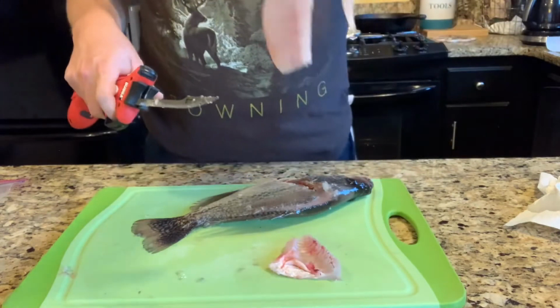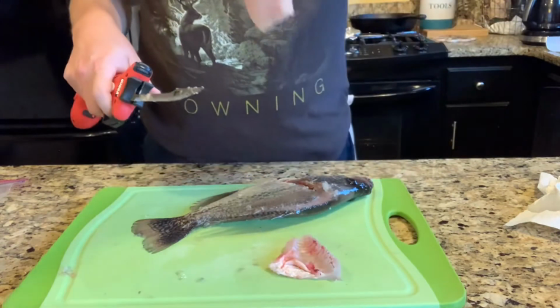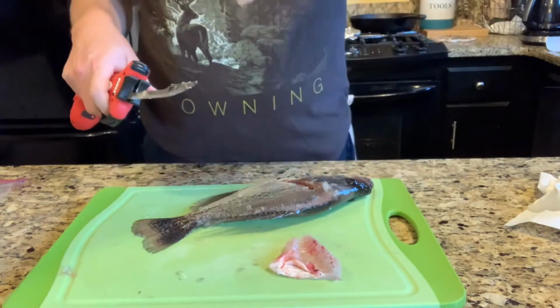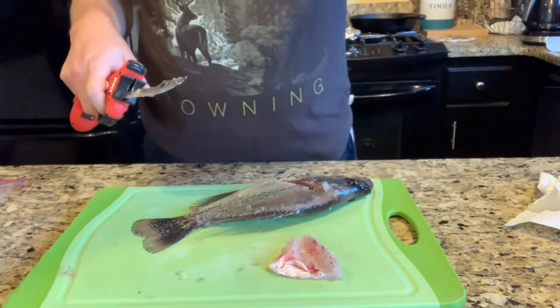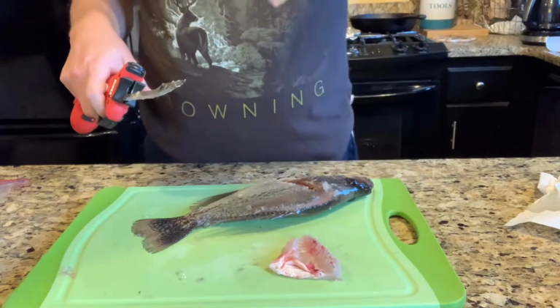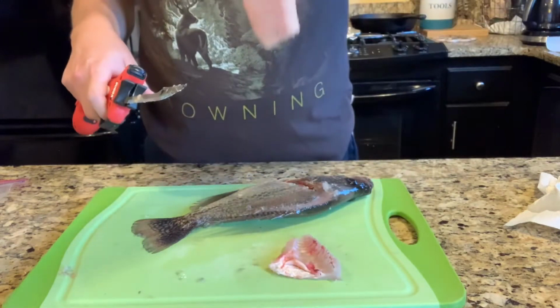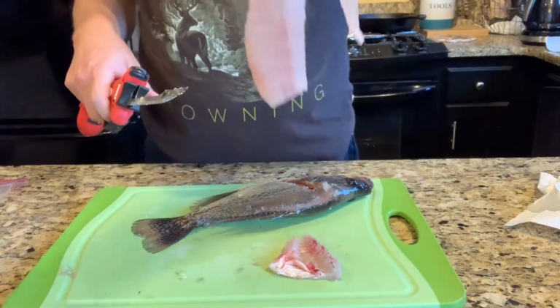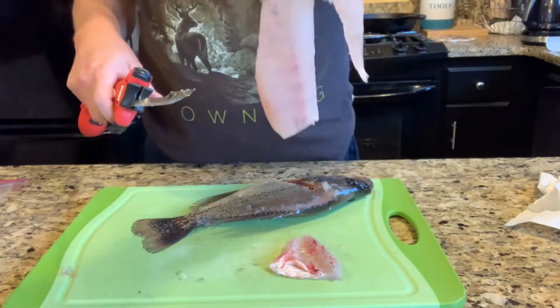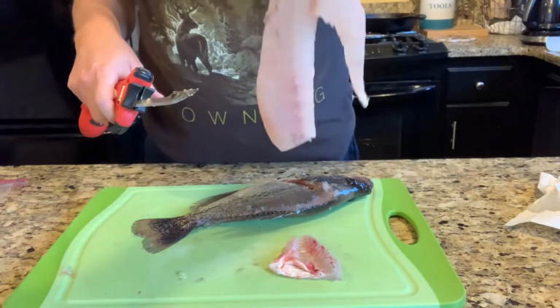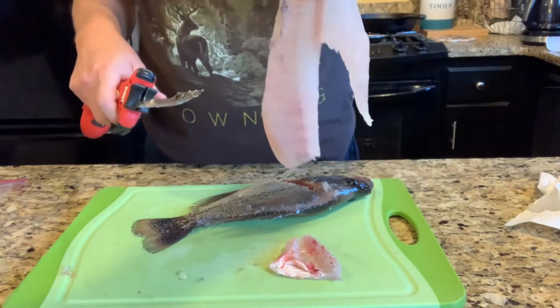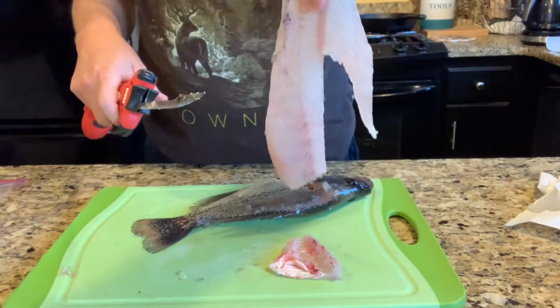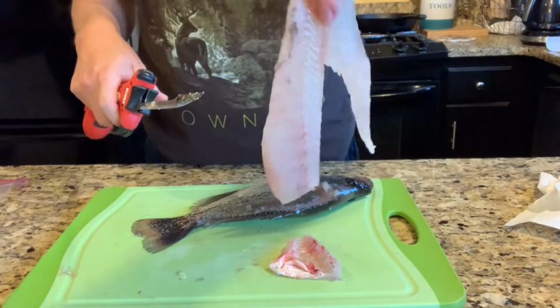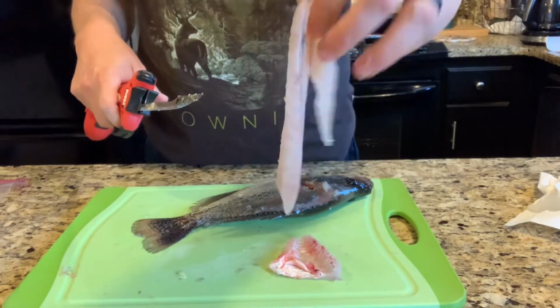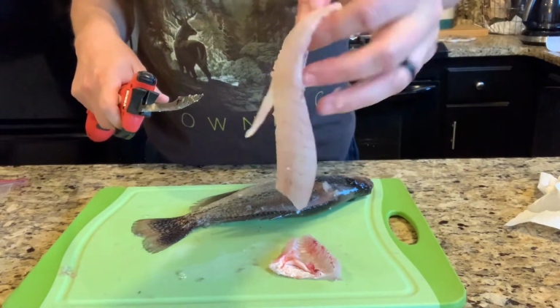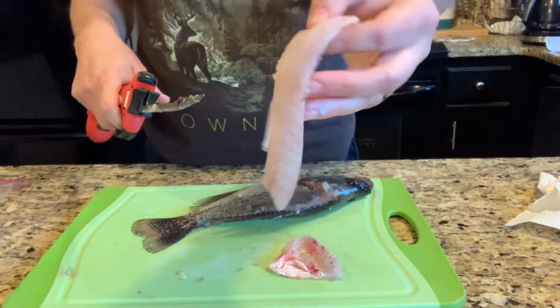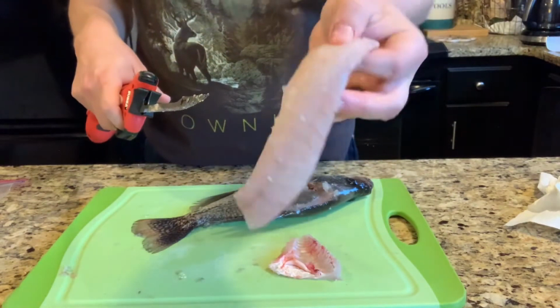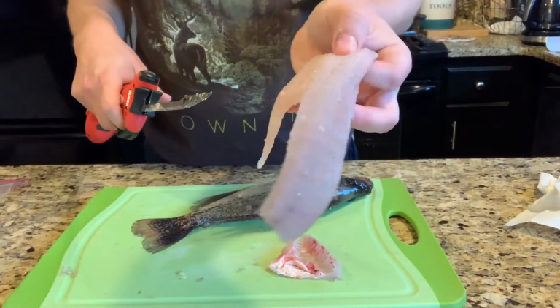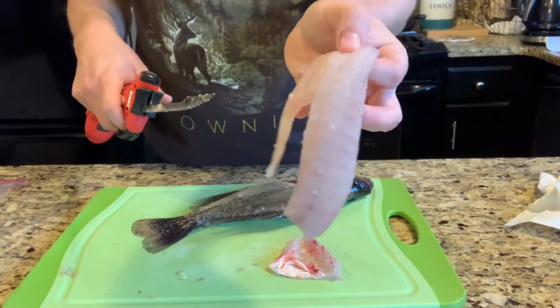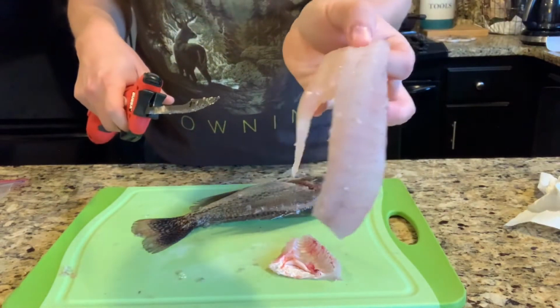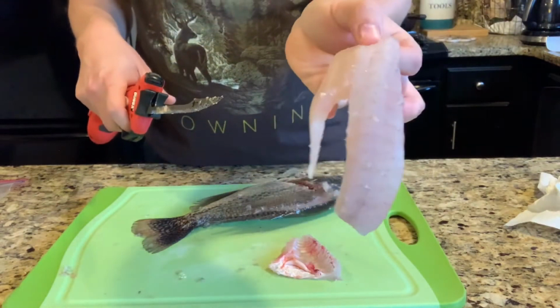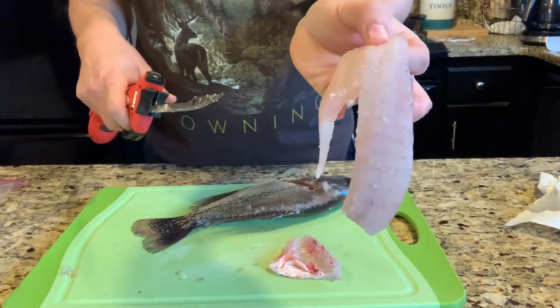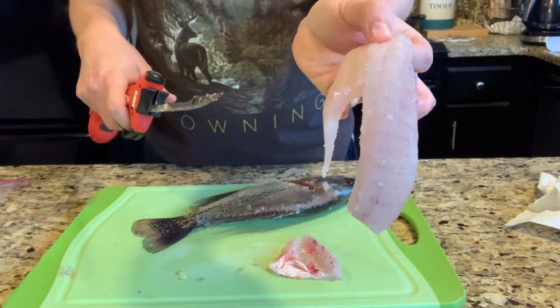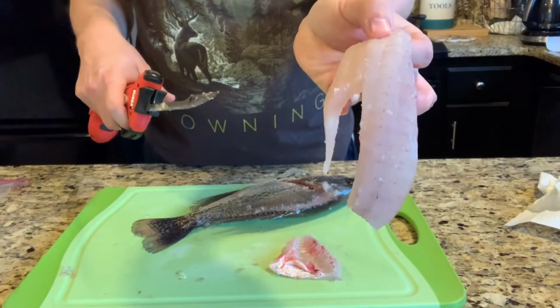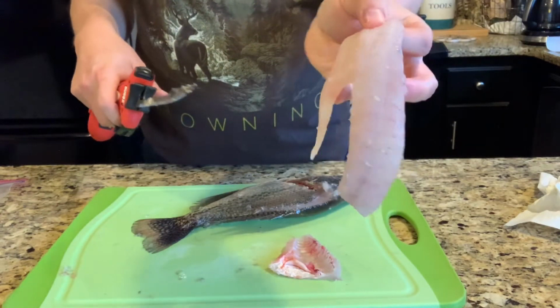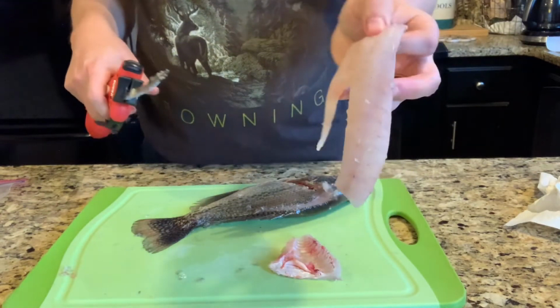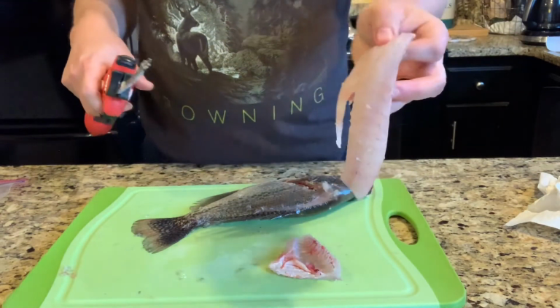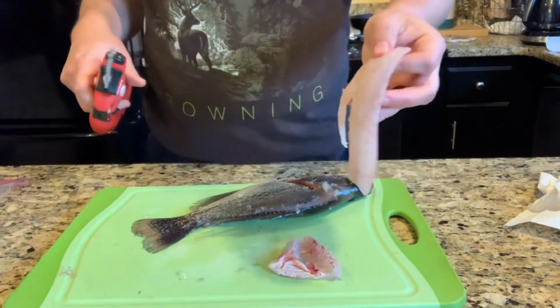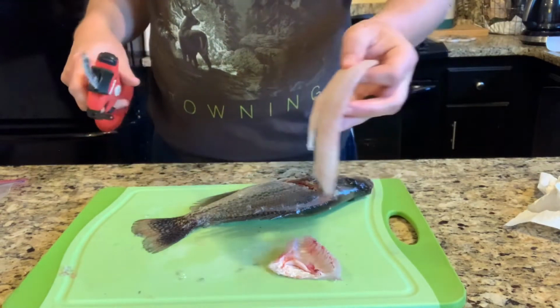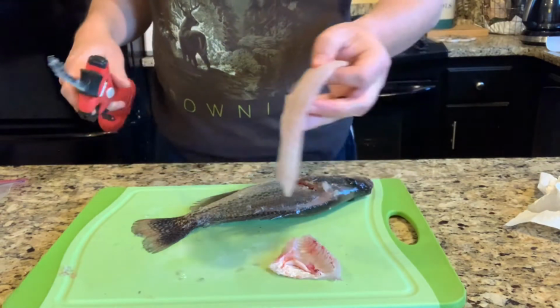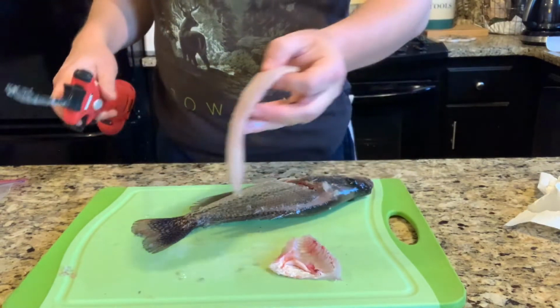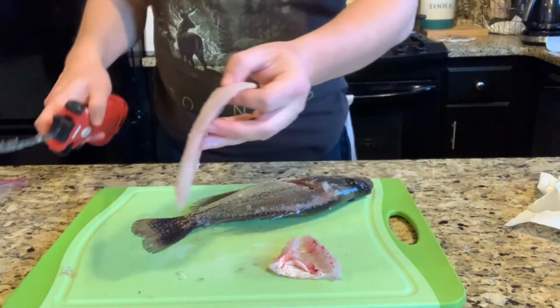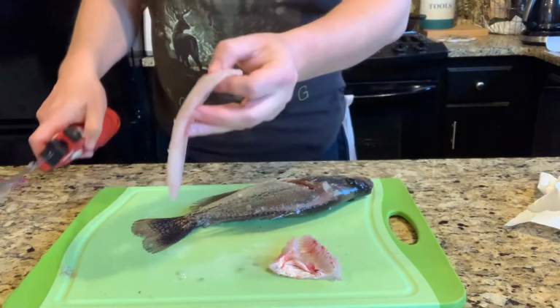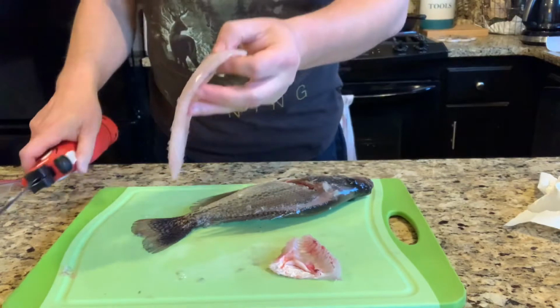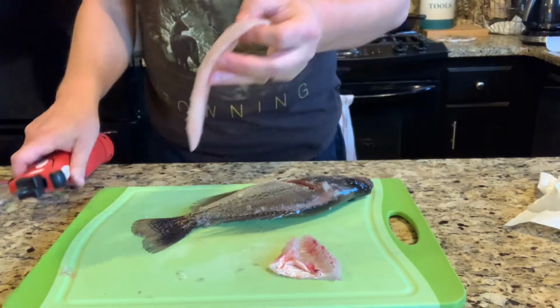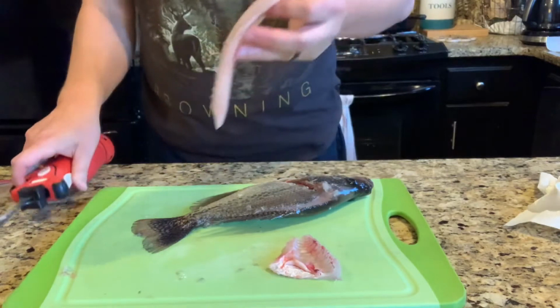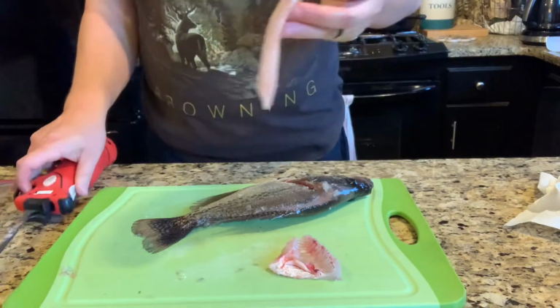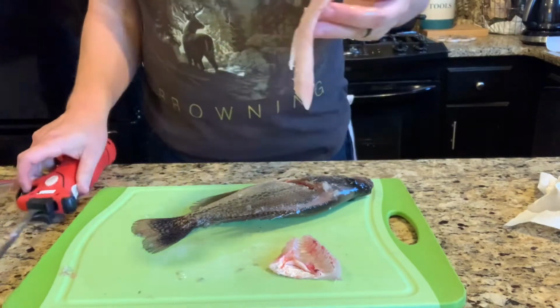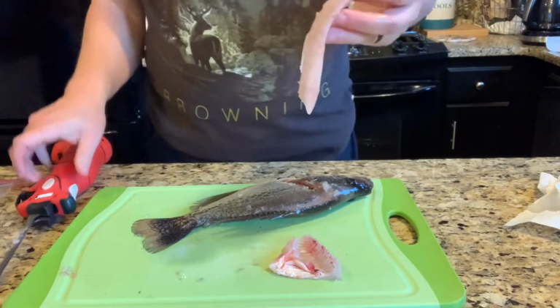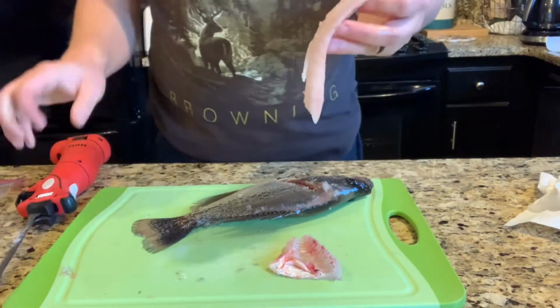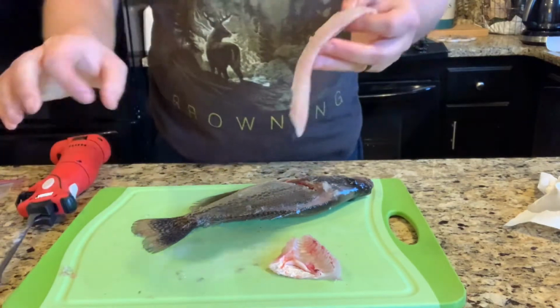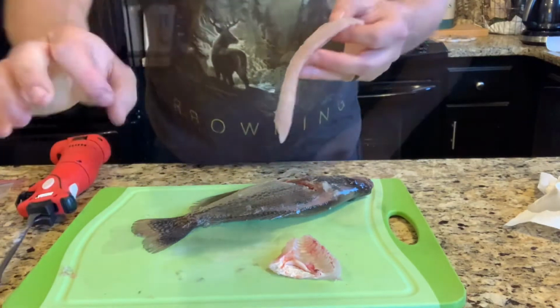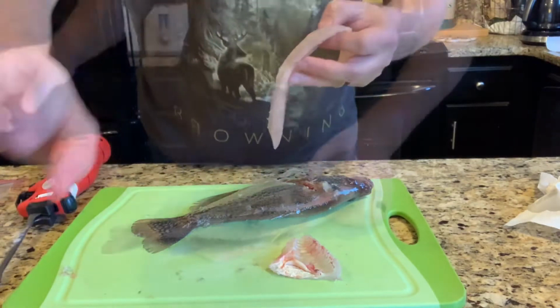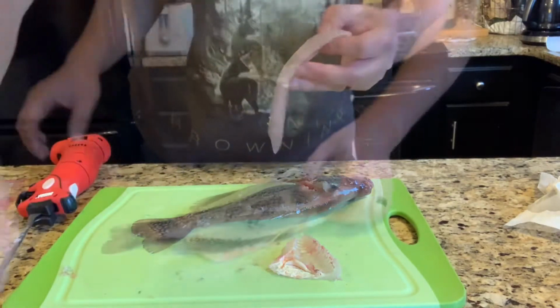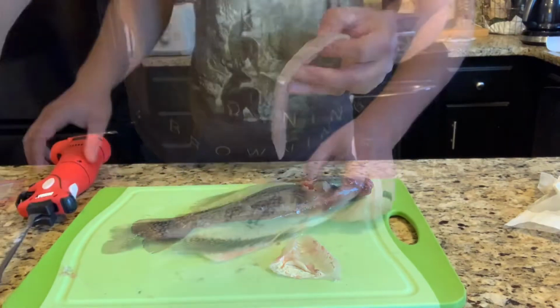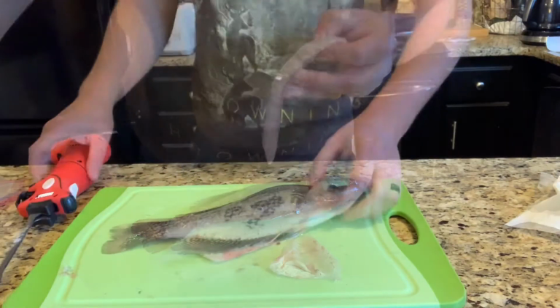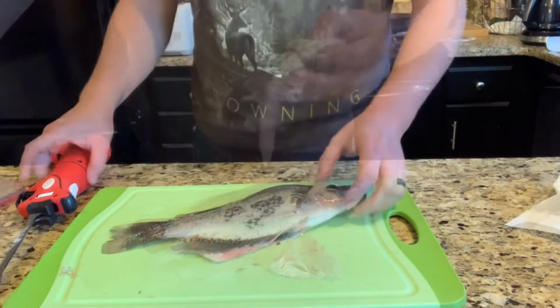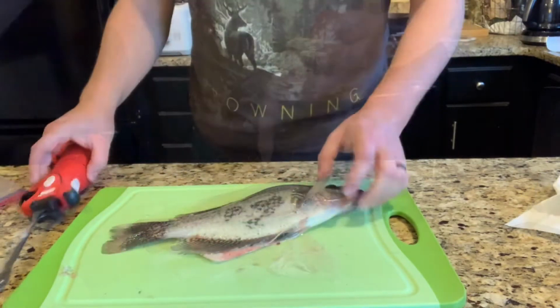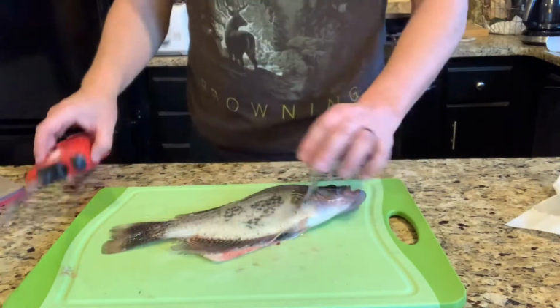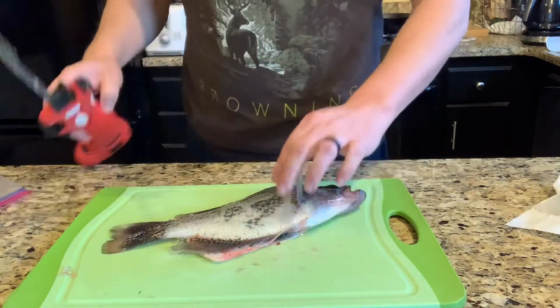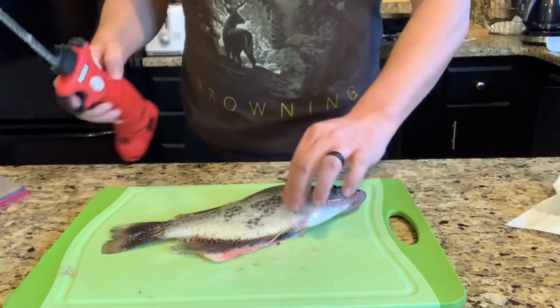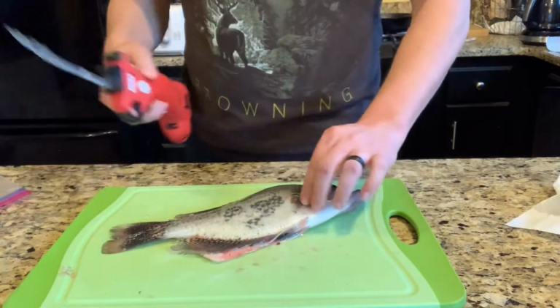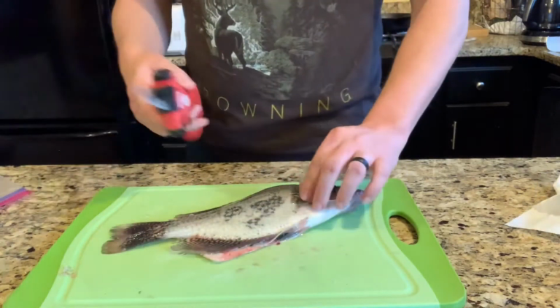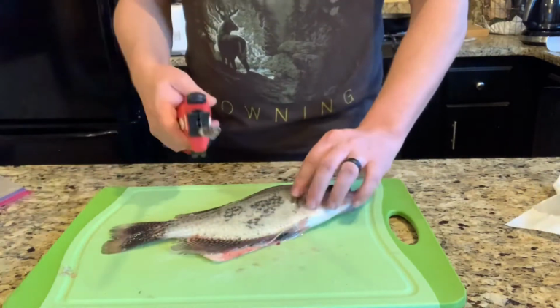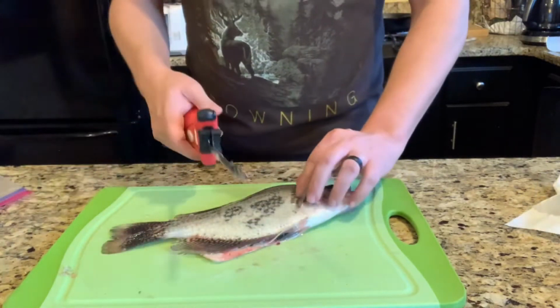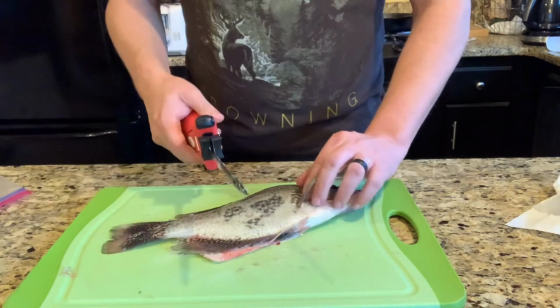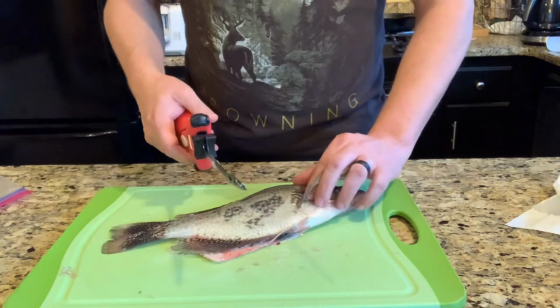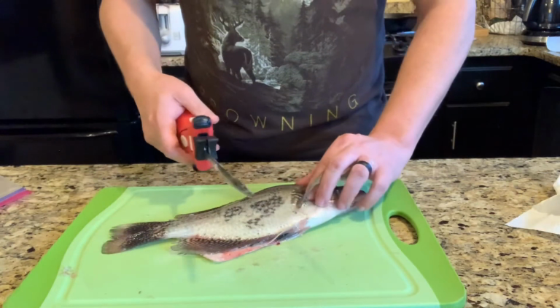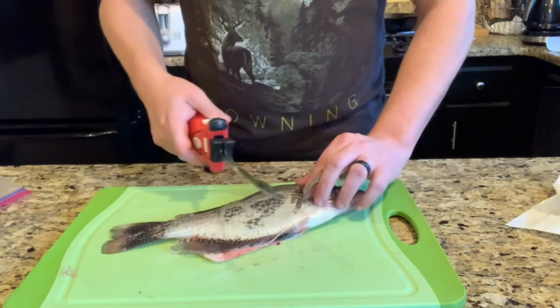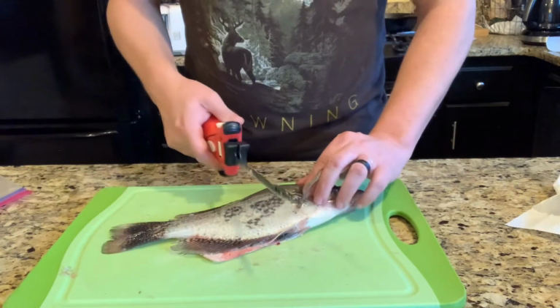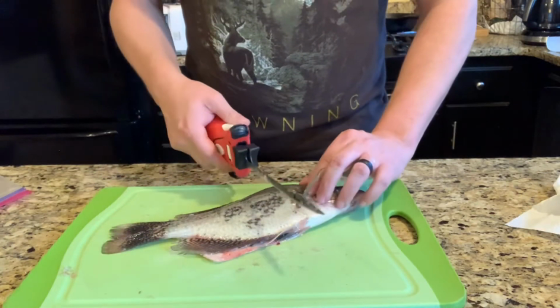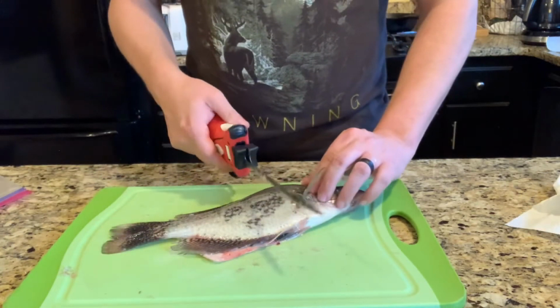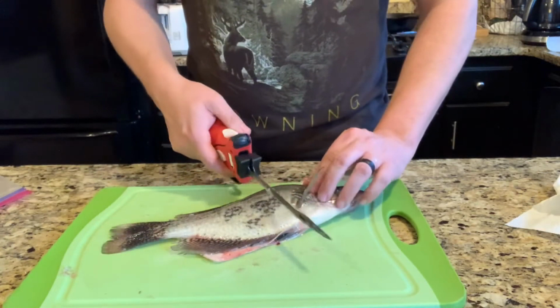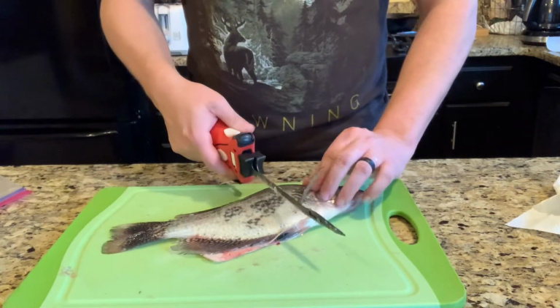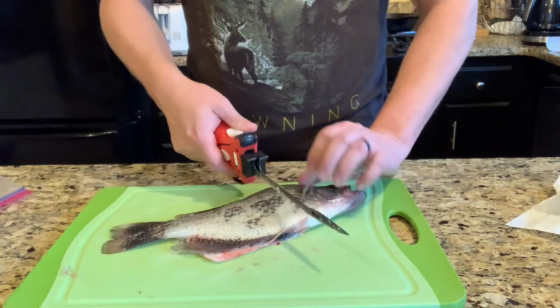One crappie fillet right there. Just flip it over and do the same thing on the other side.